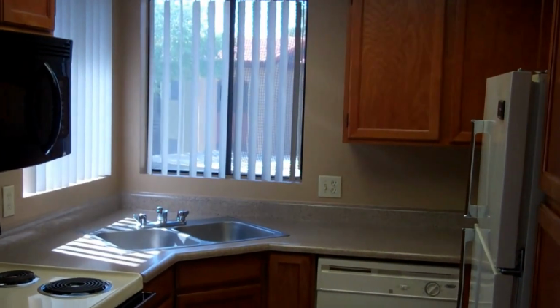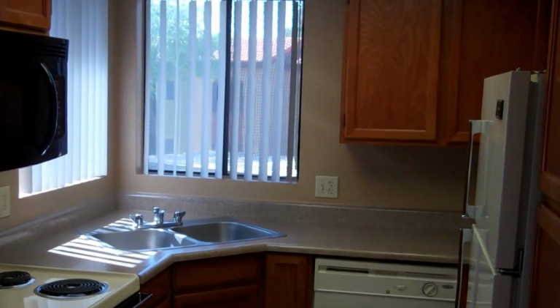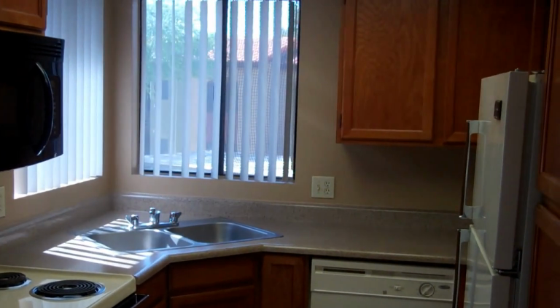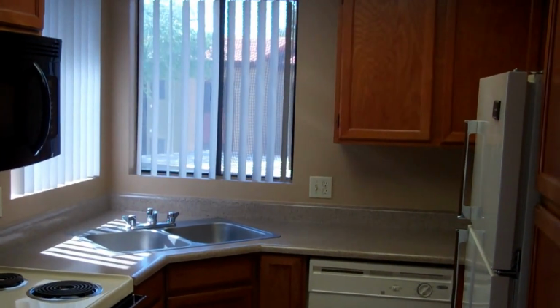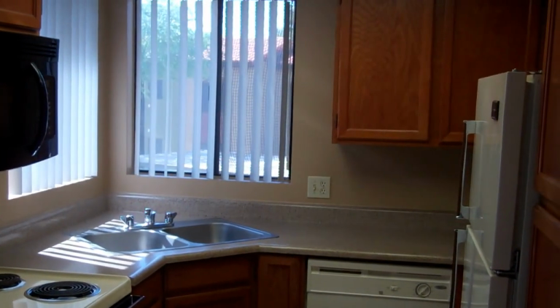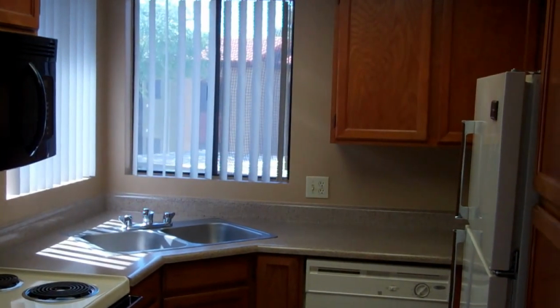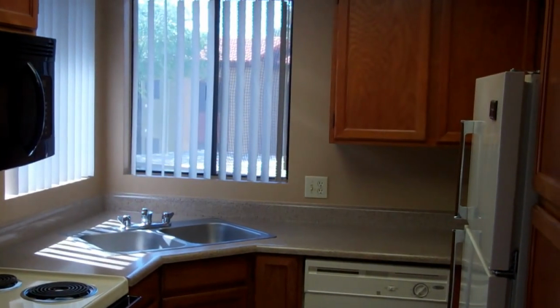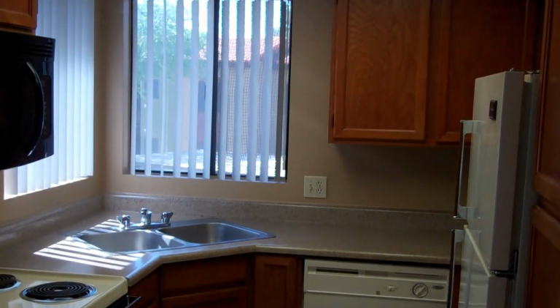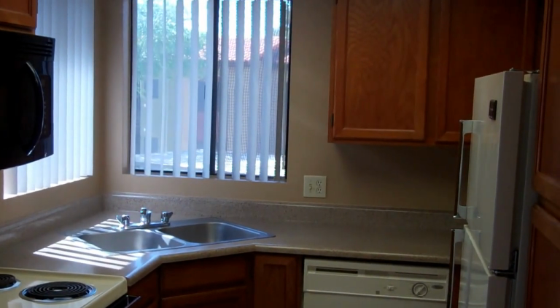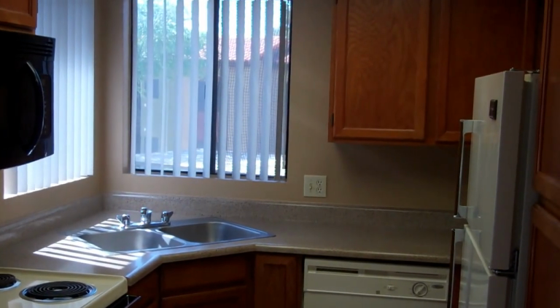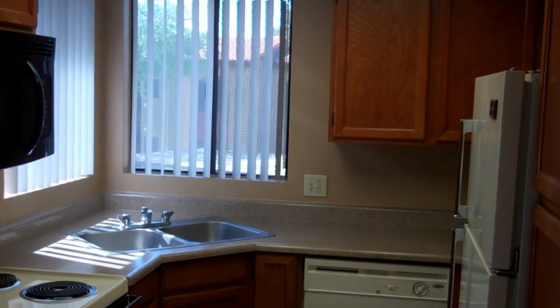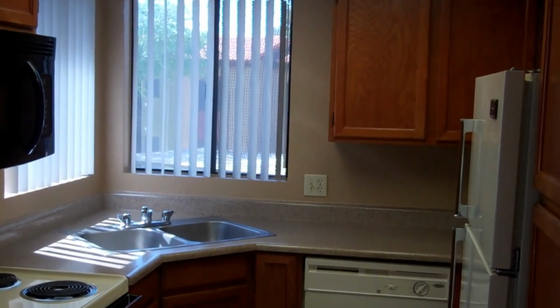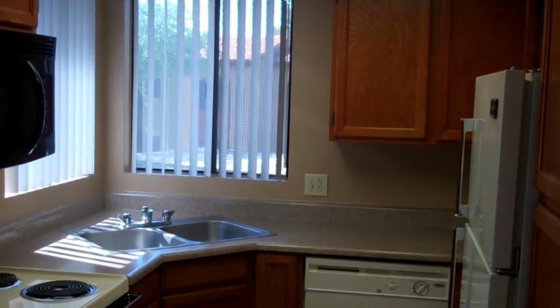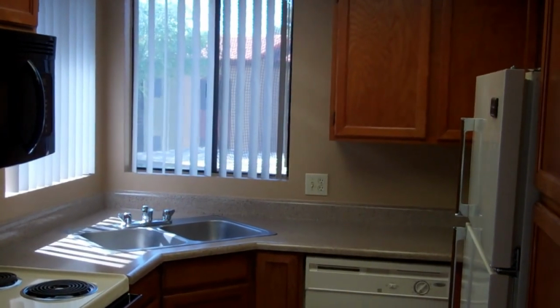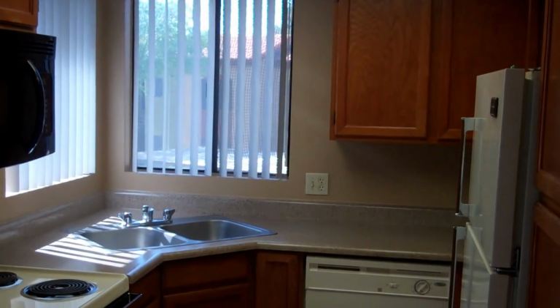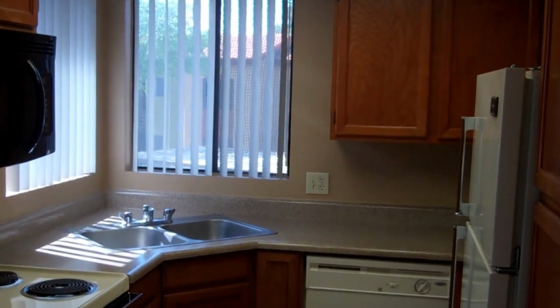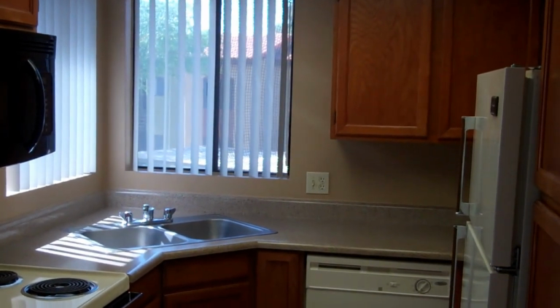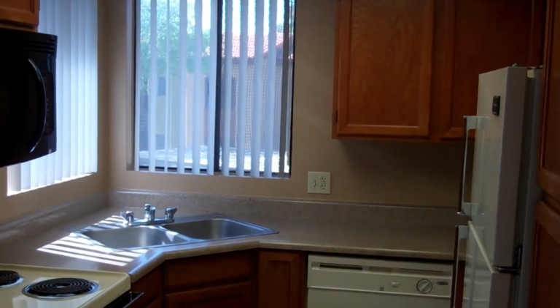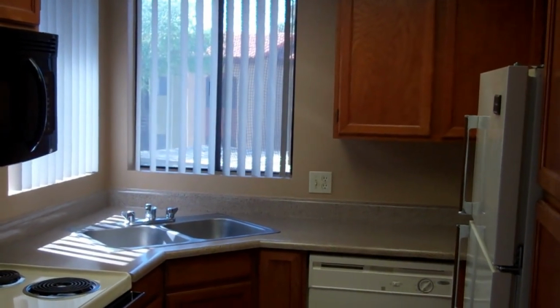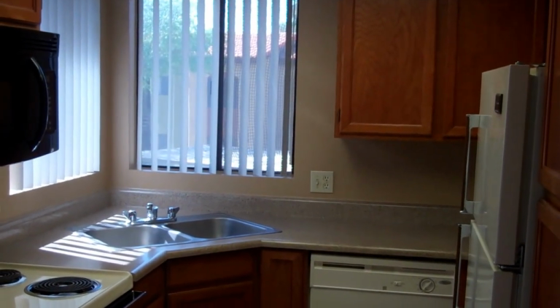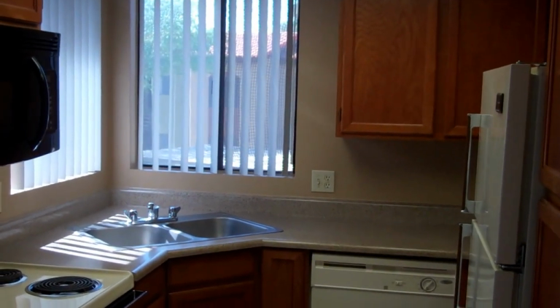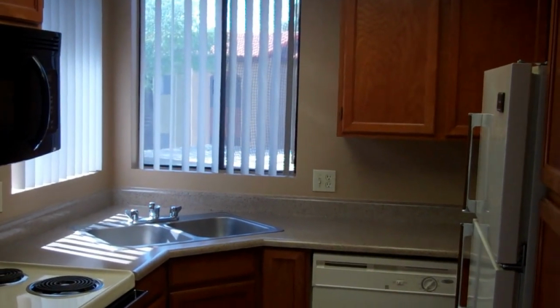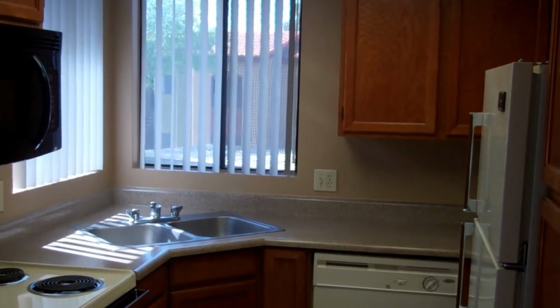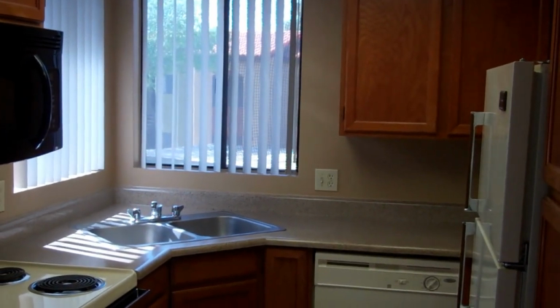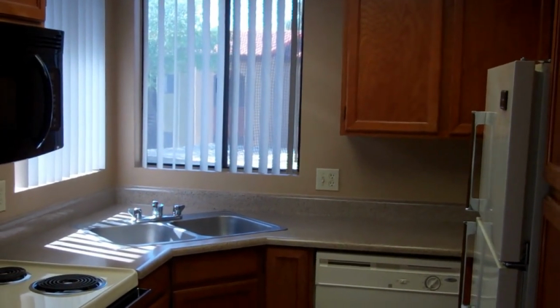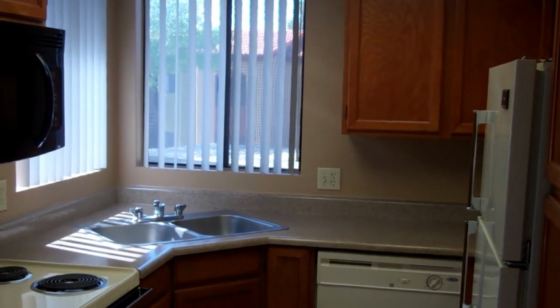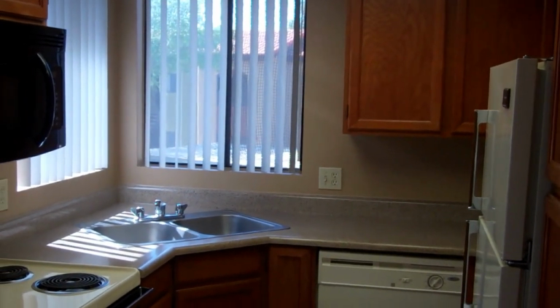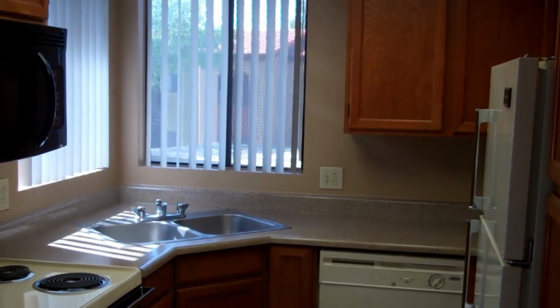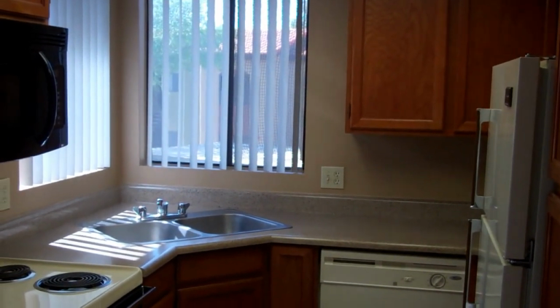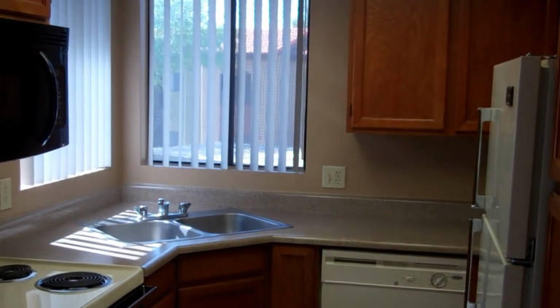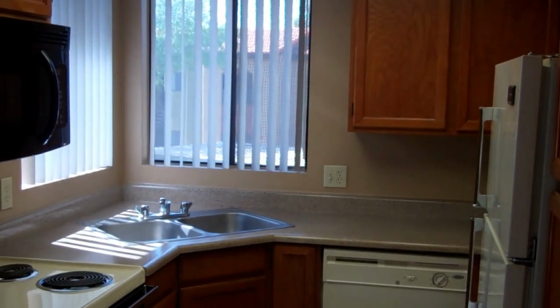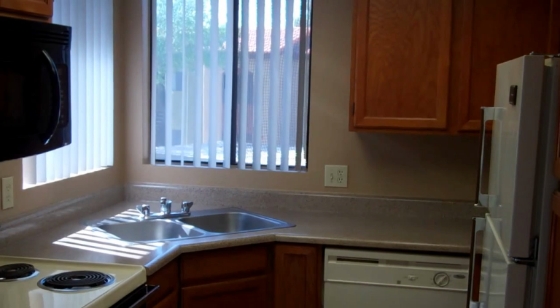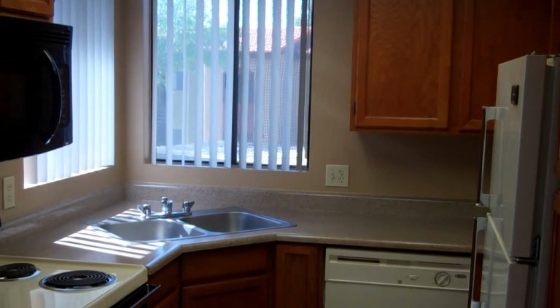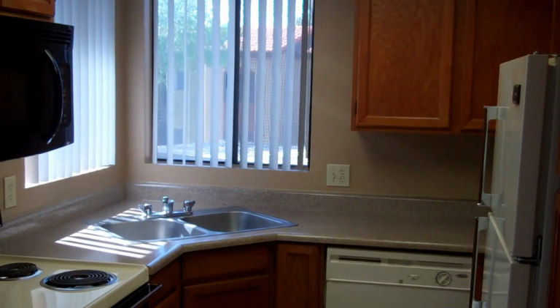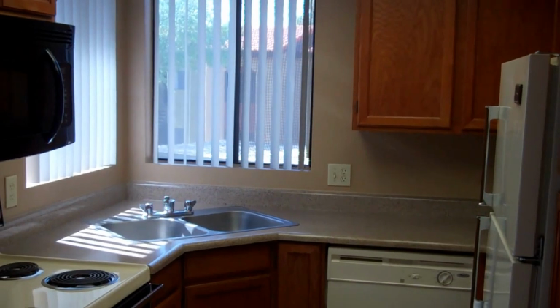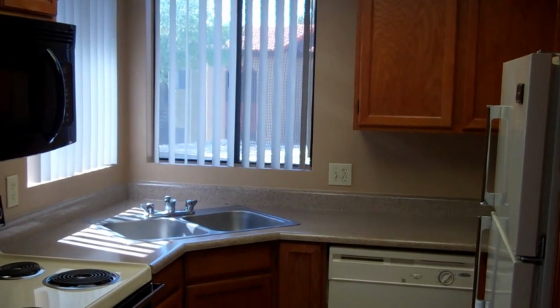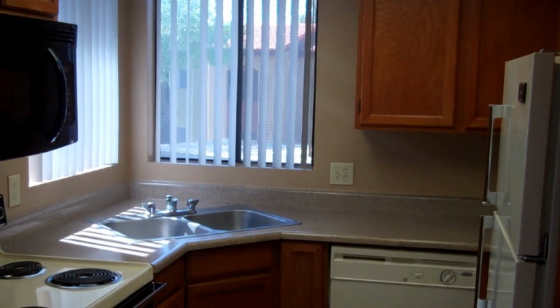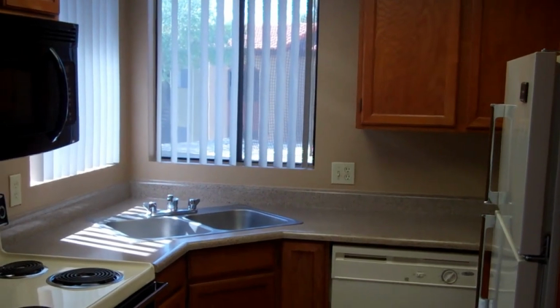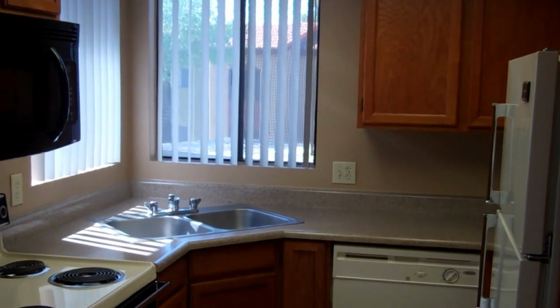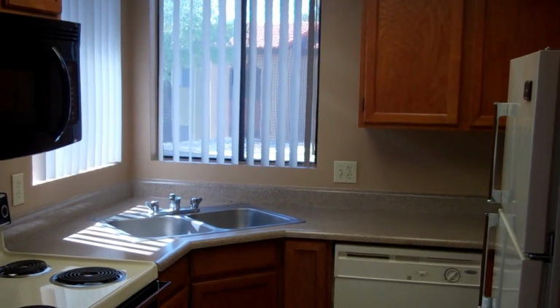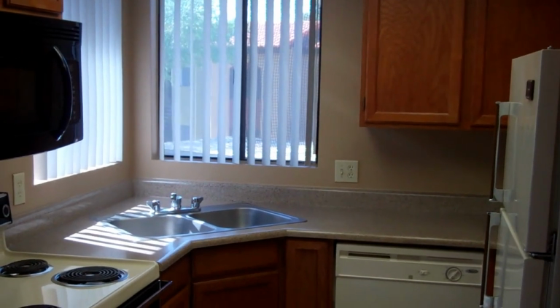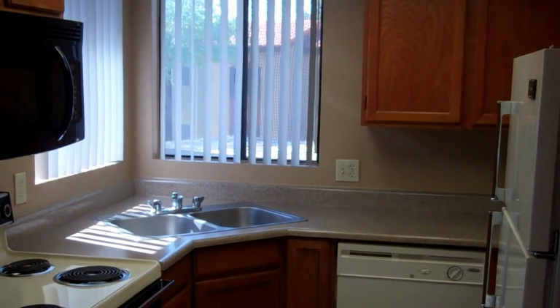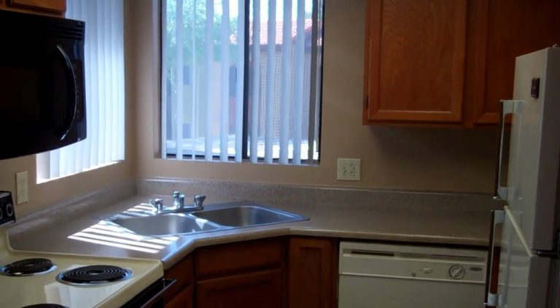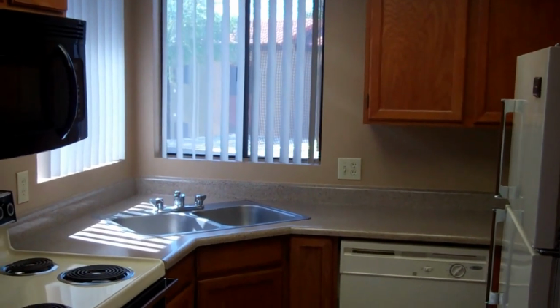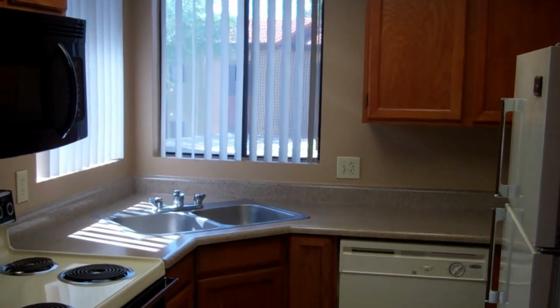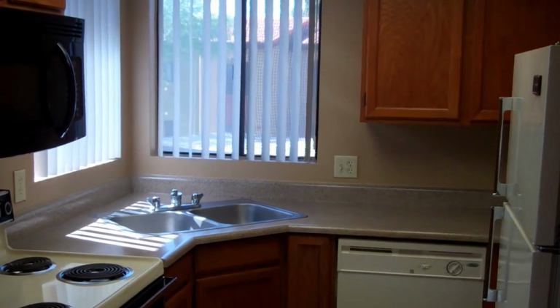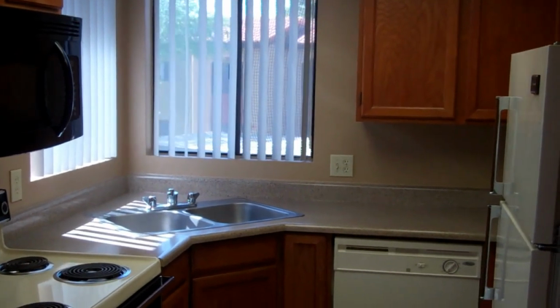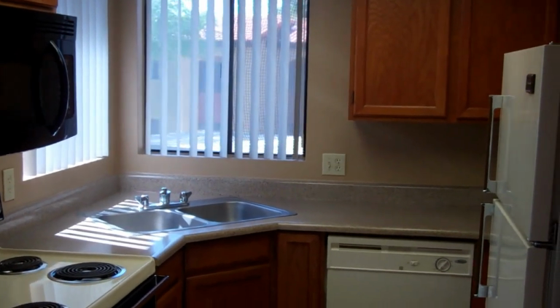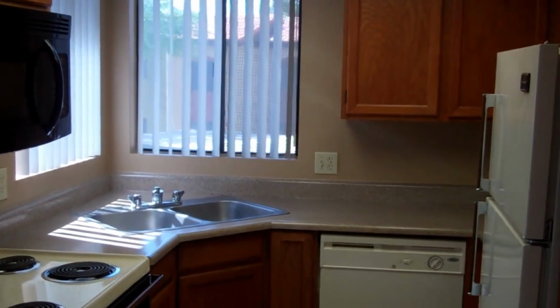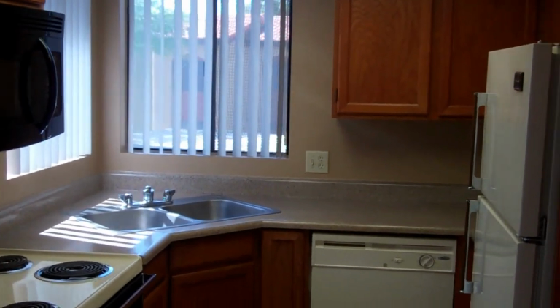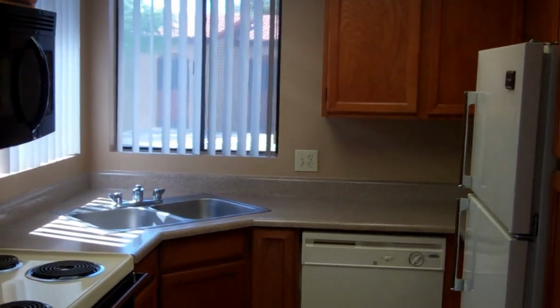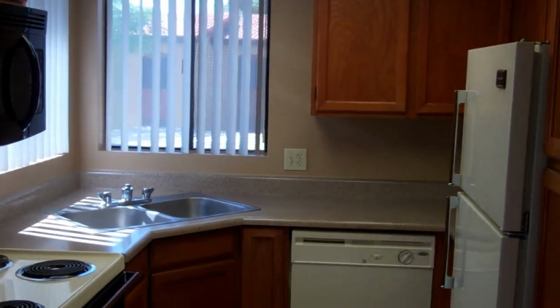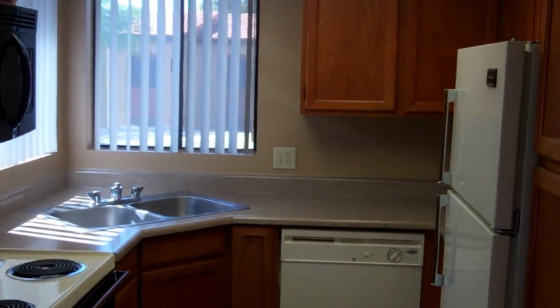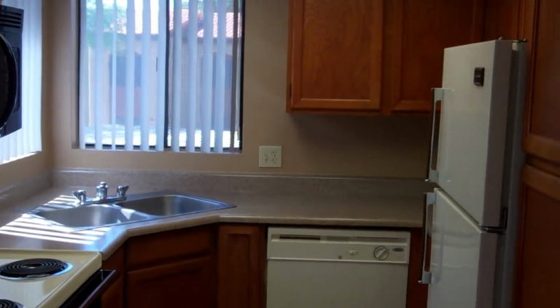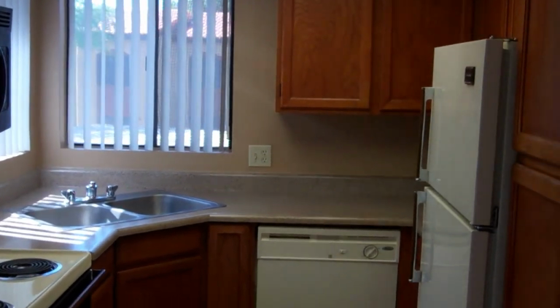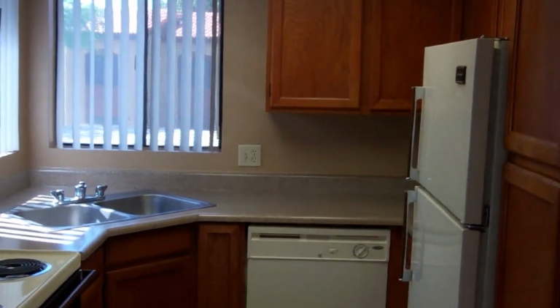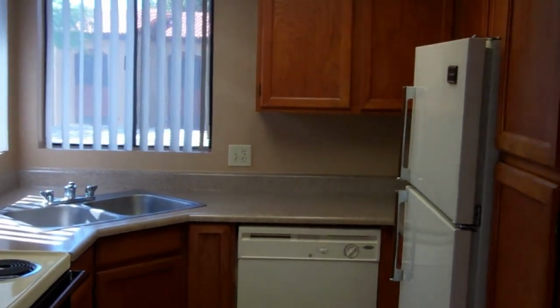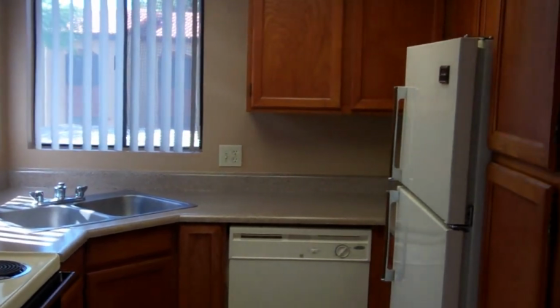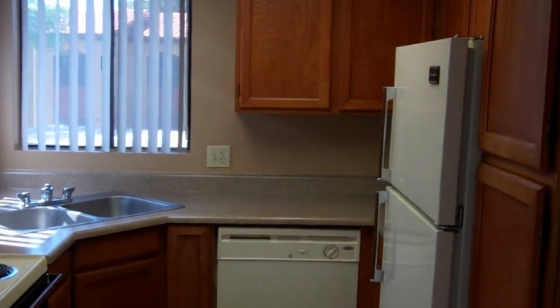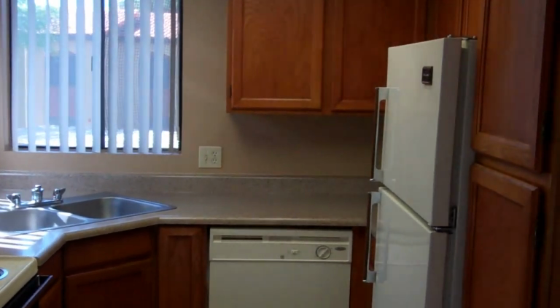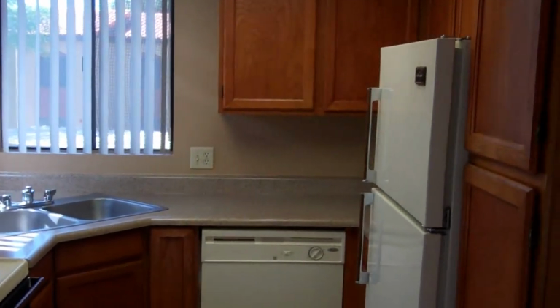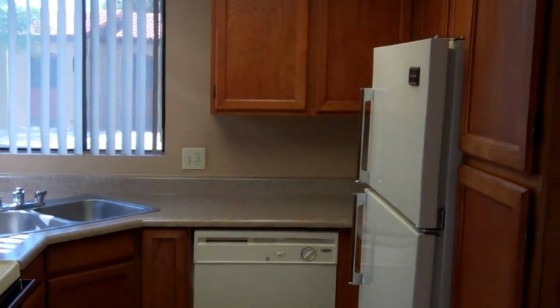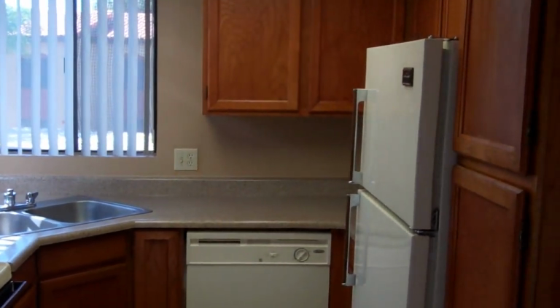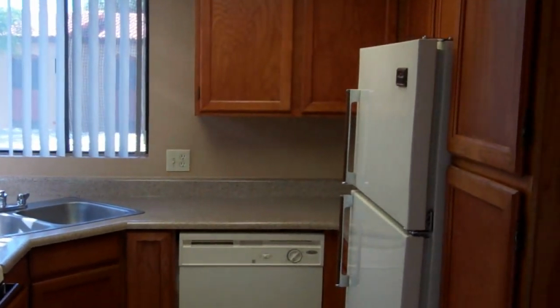Again, great natural light. It's fully appointed with all major appliances including microwave, dishwasher, and pantry.